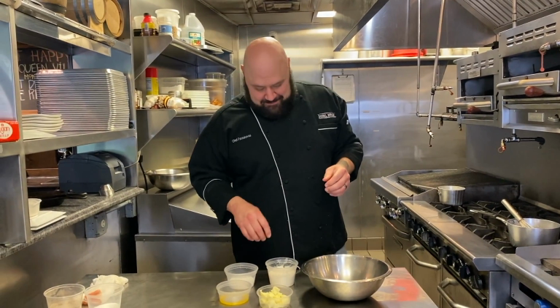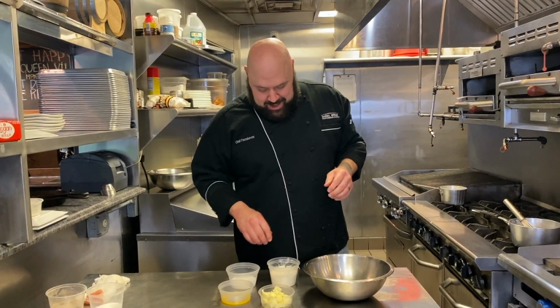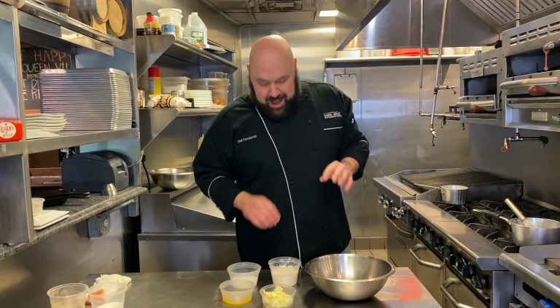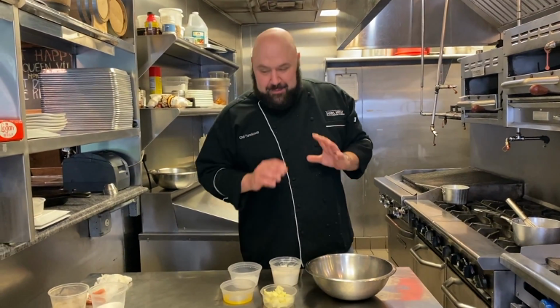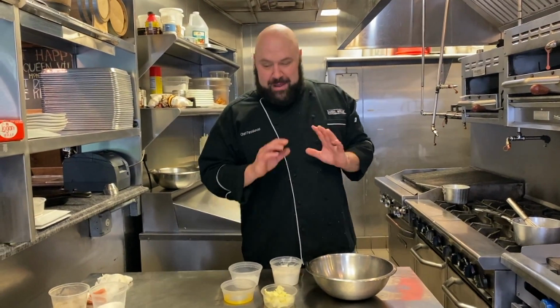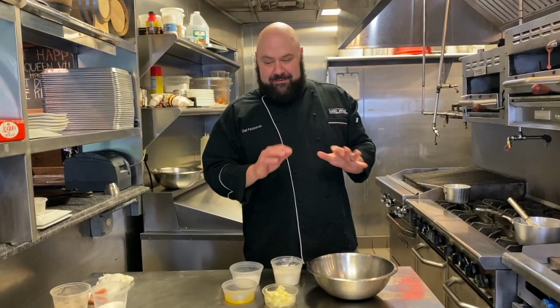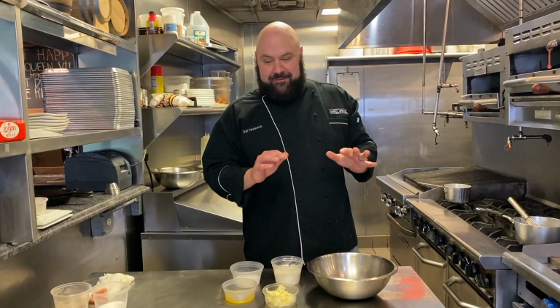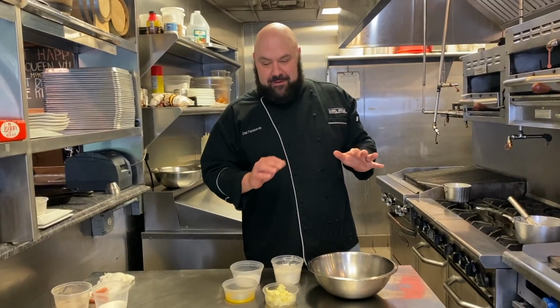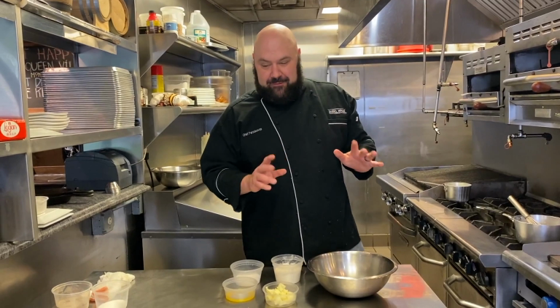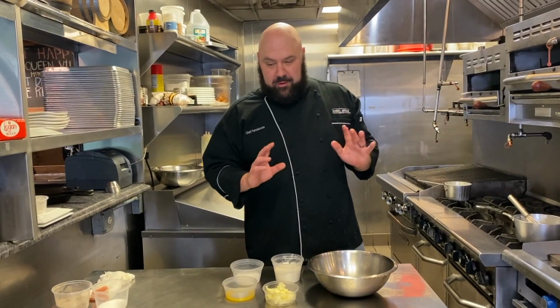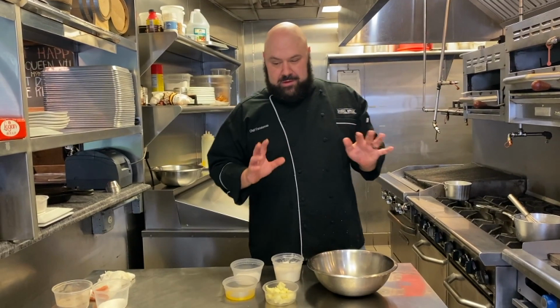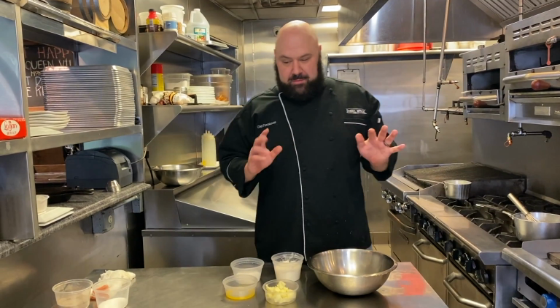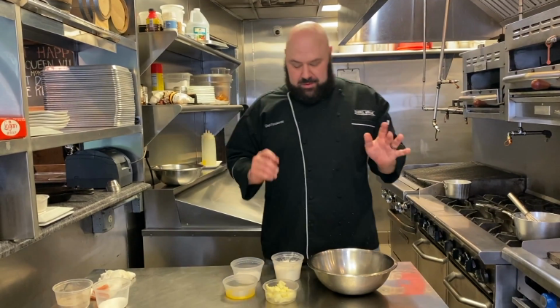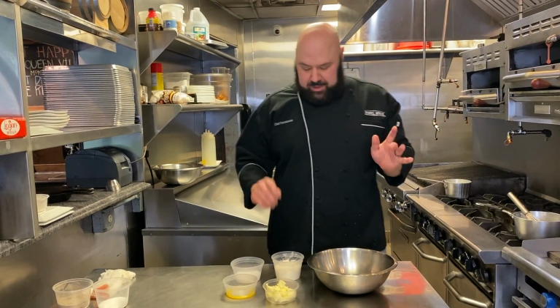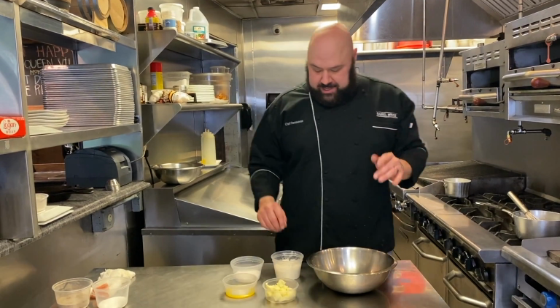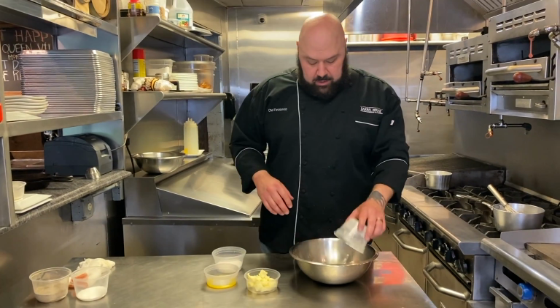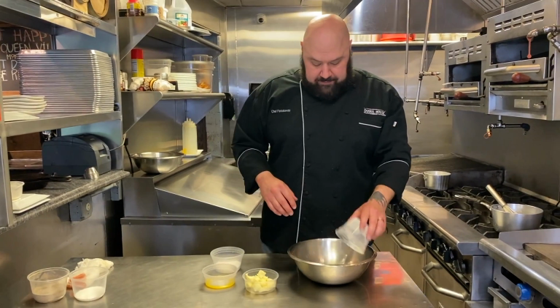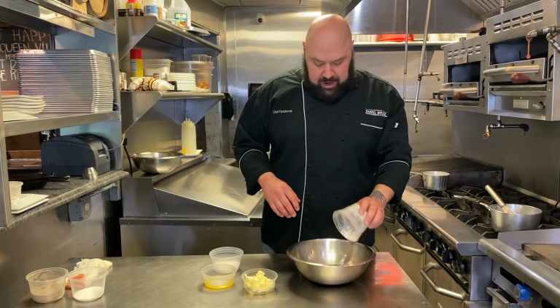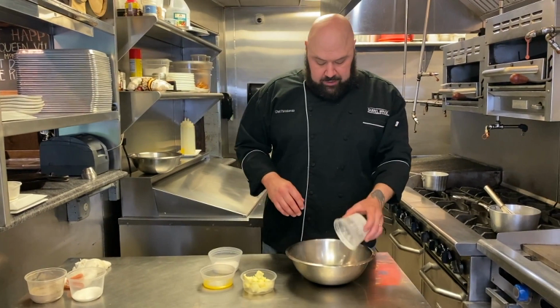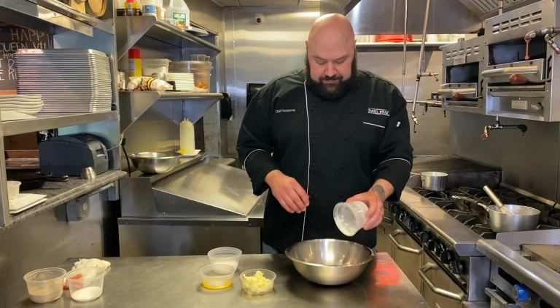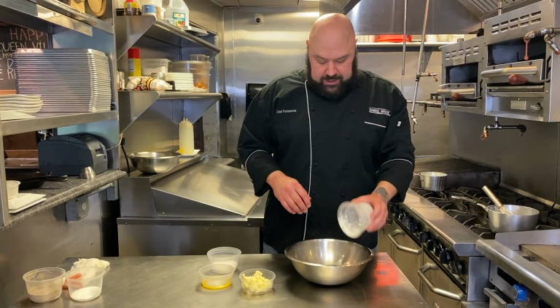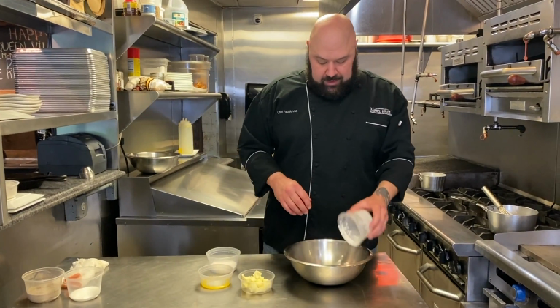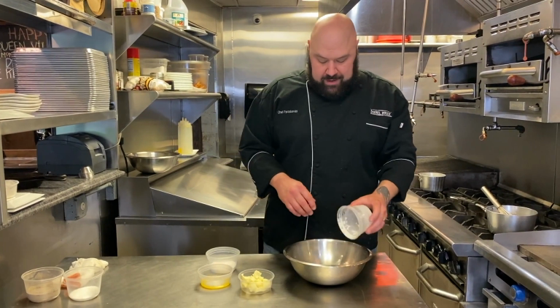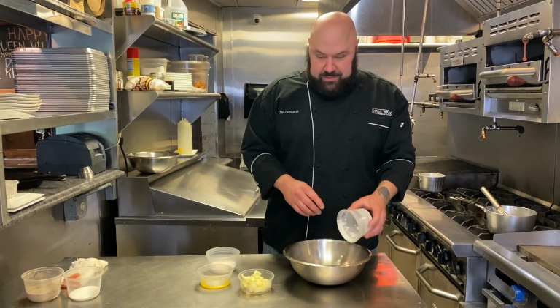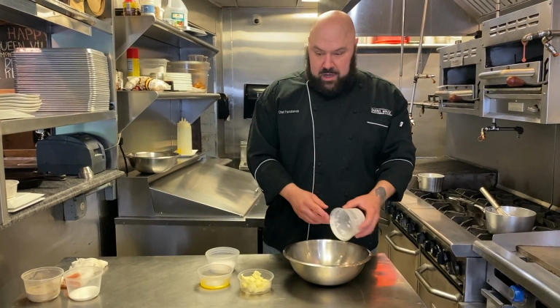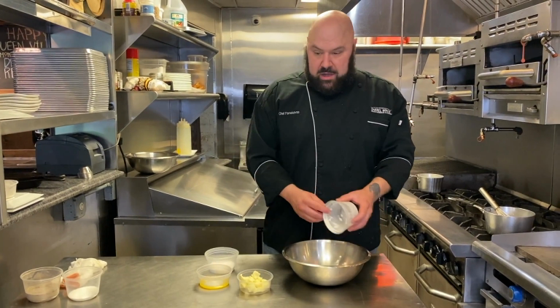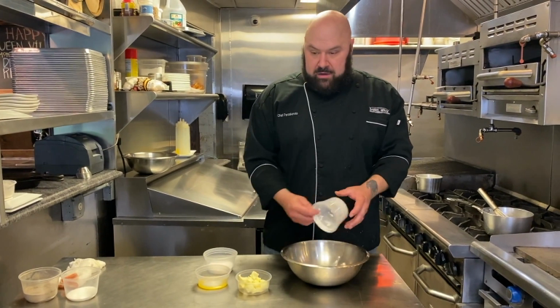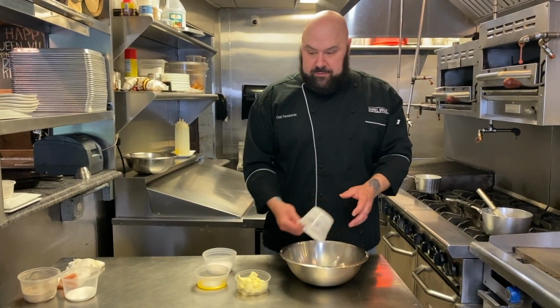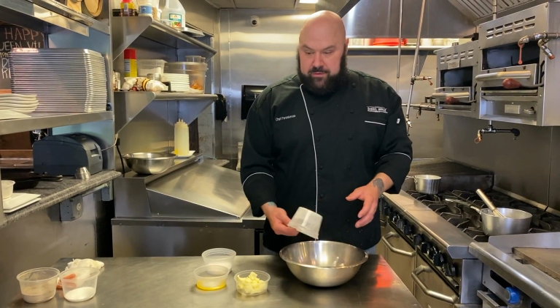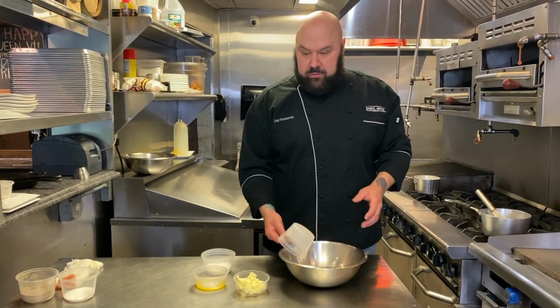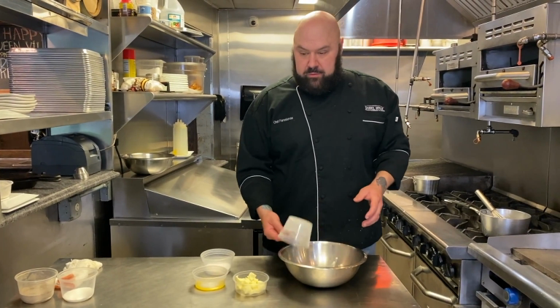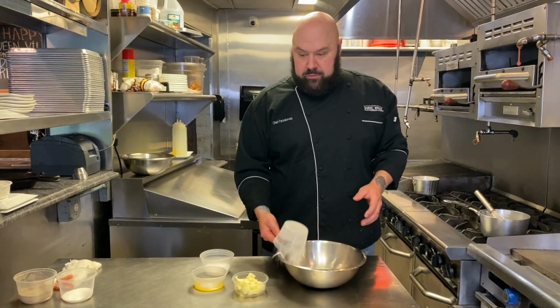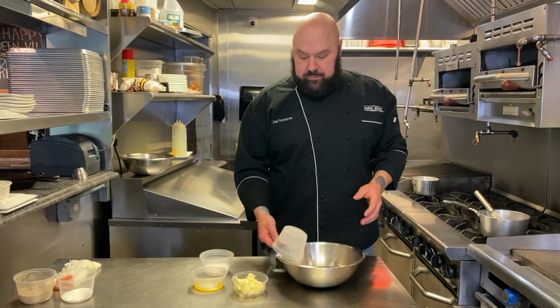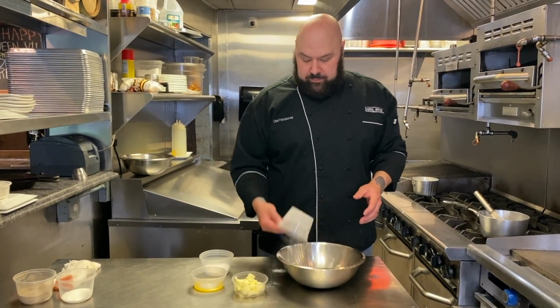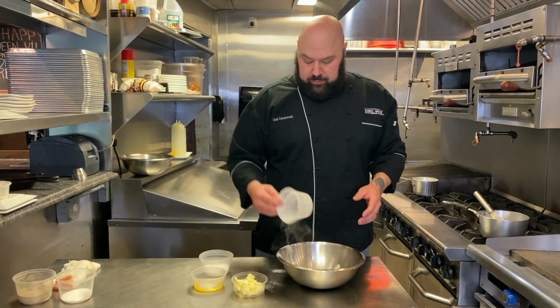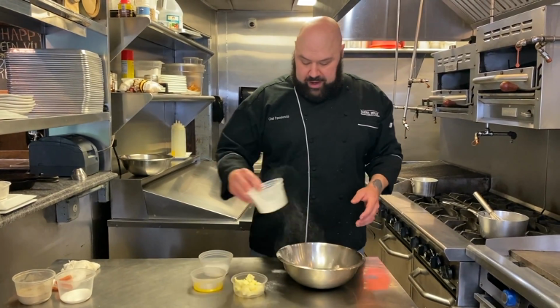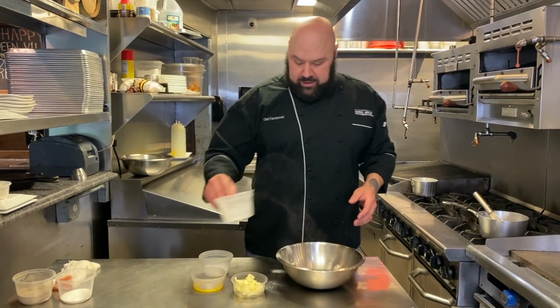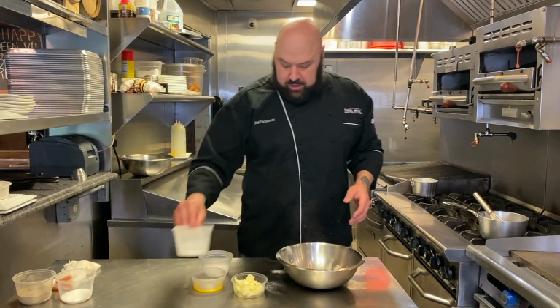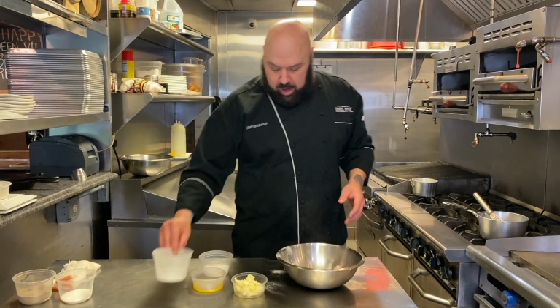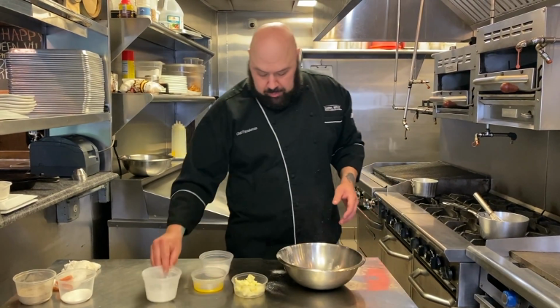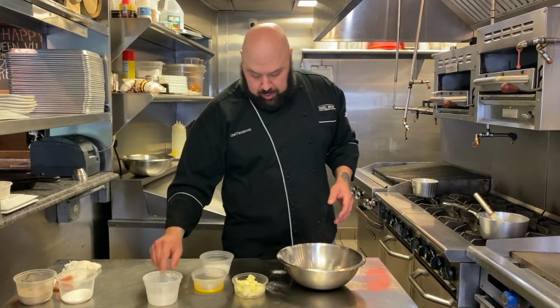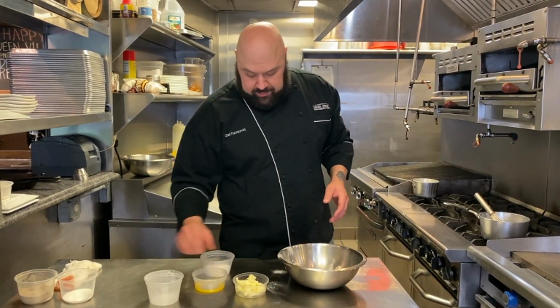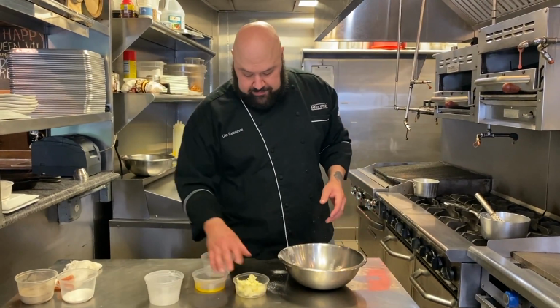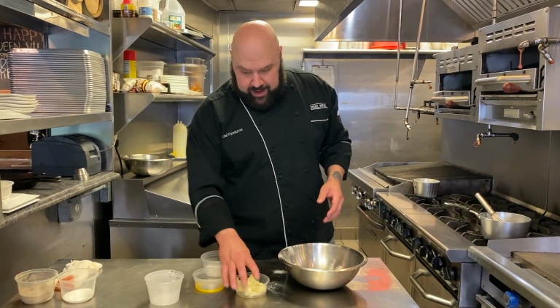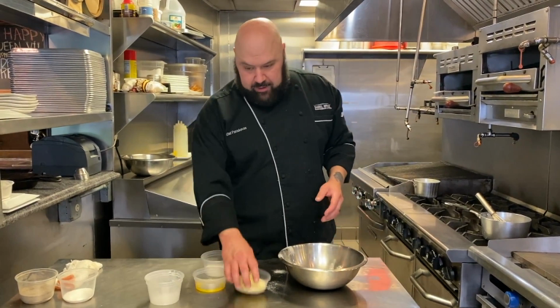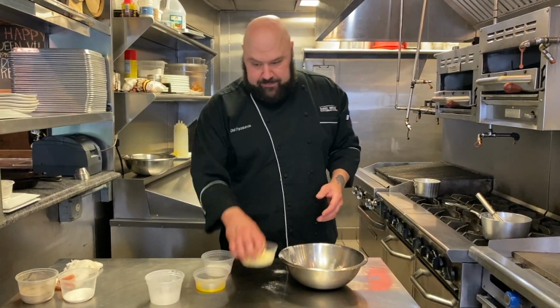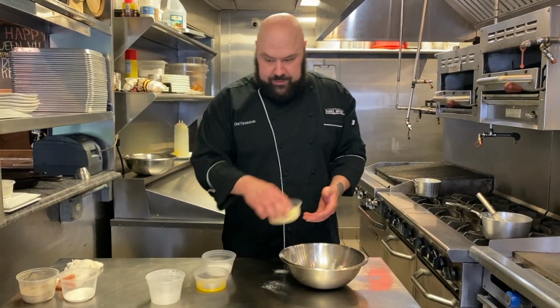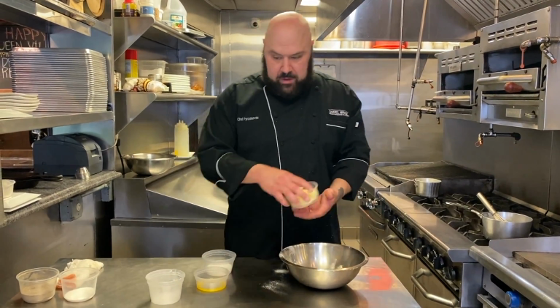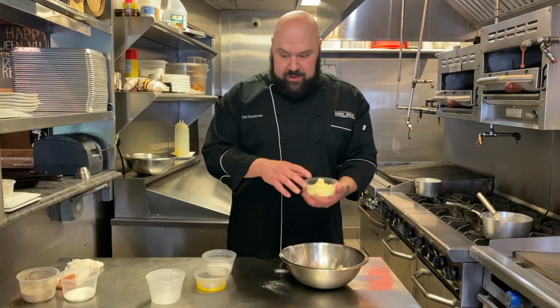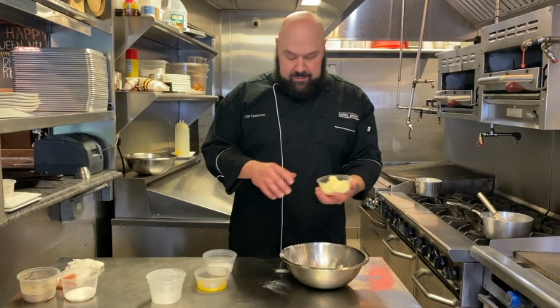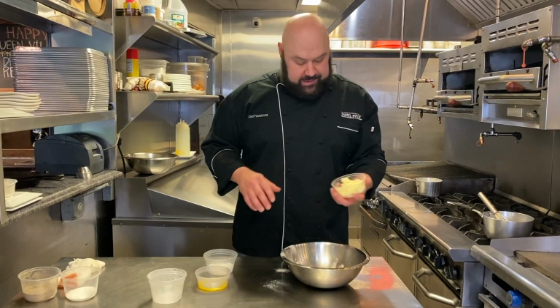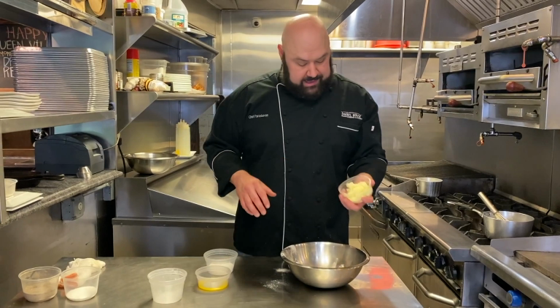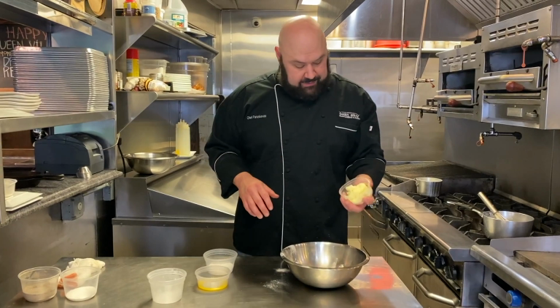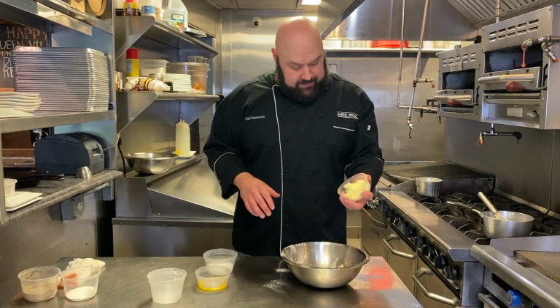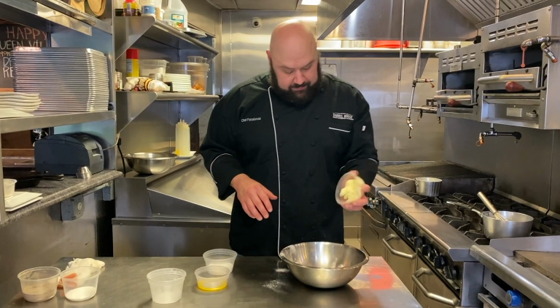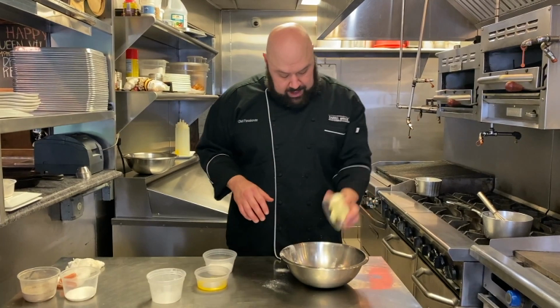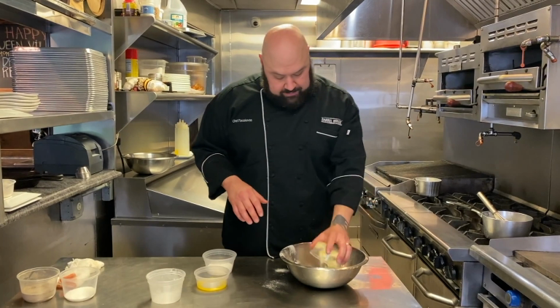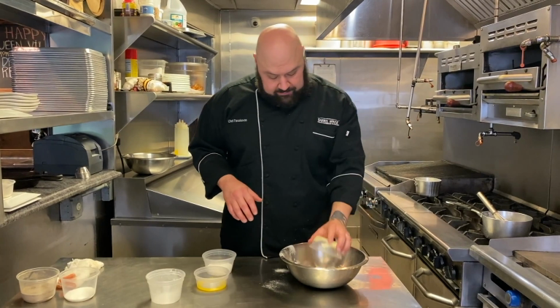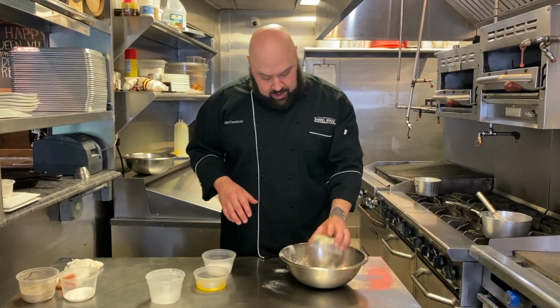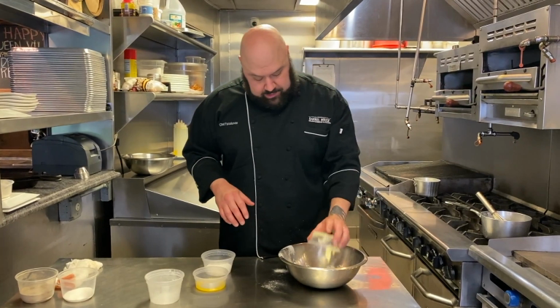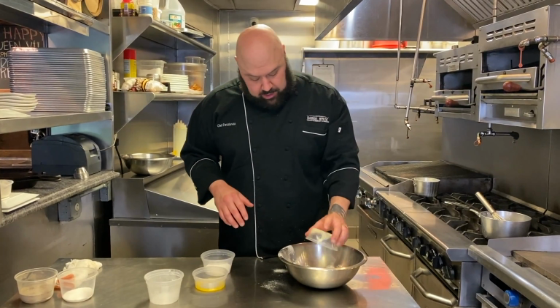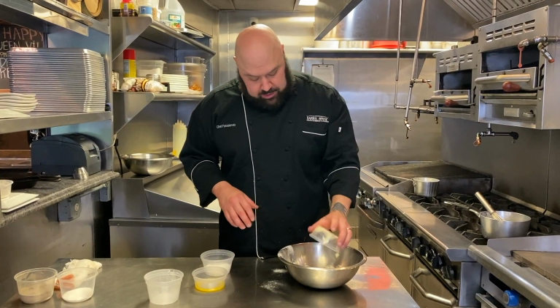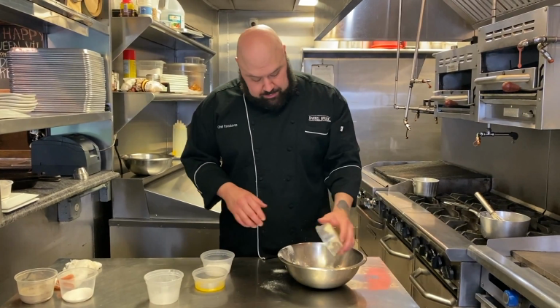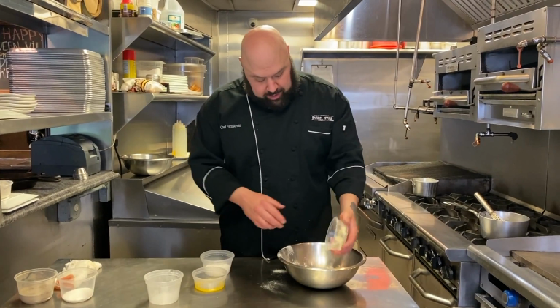We have four simple ingredients. We have 150 grams of regular all-purpose flour and about 75 grams of unsalted butter.